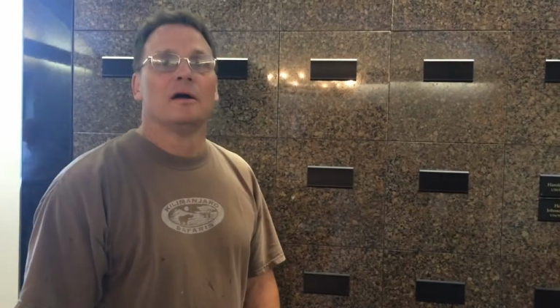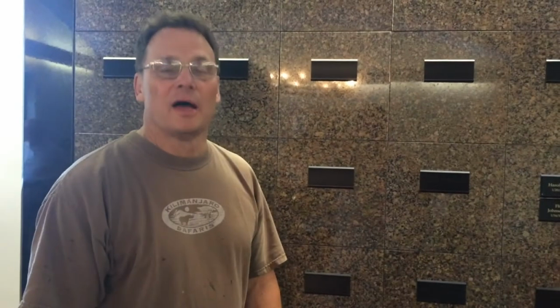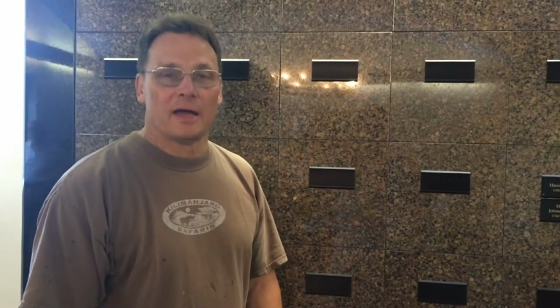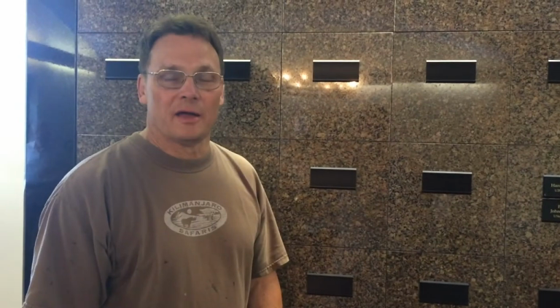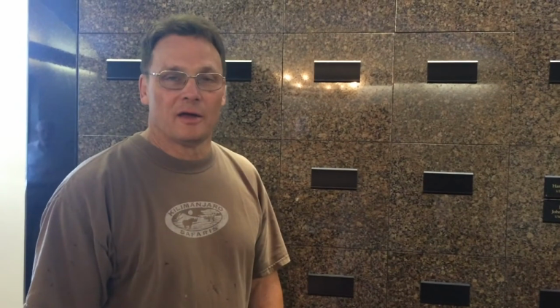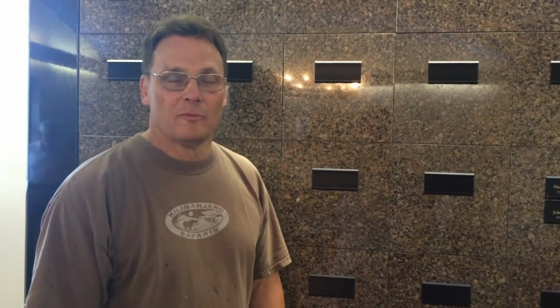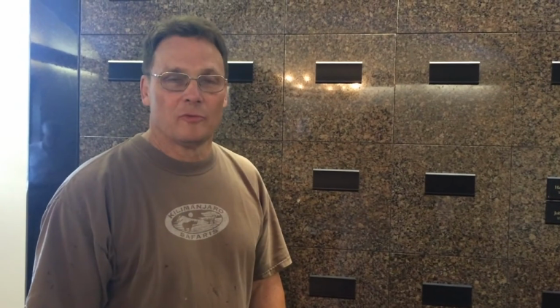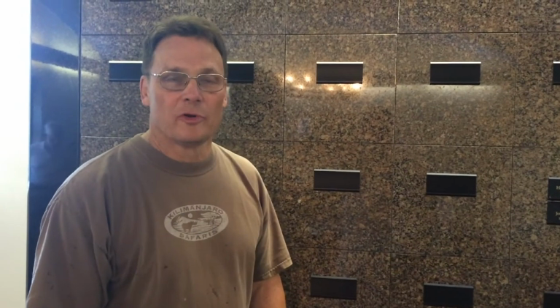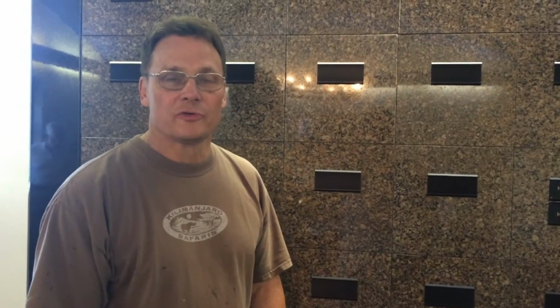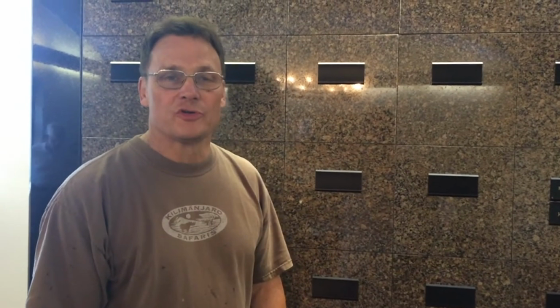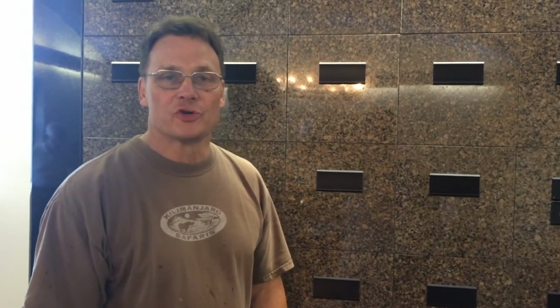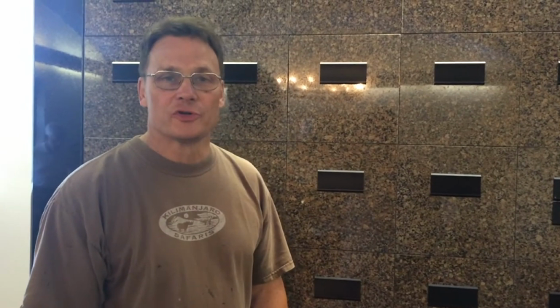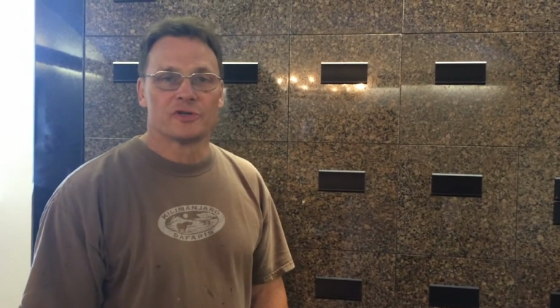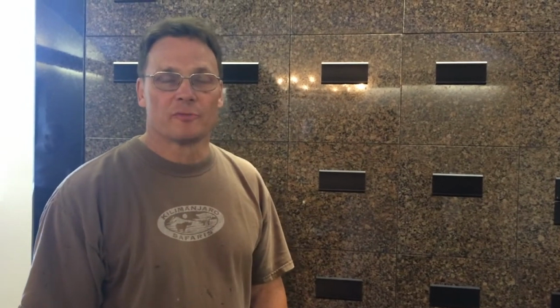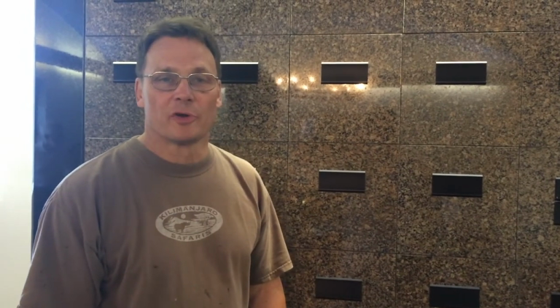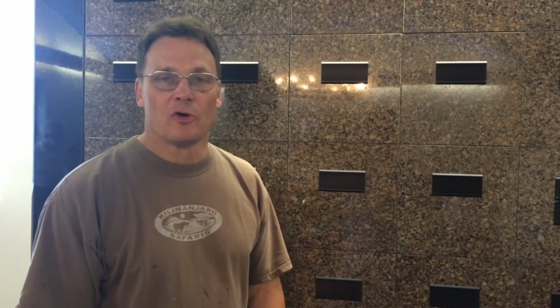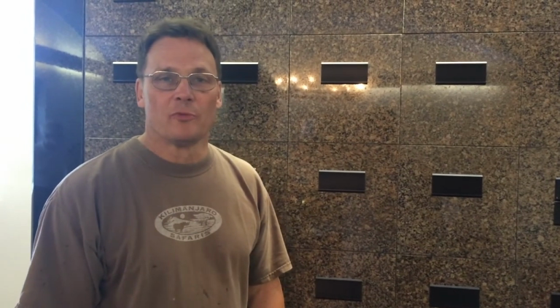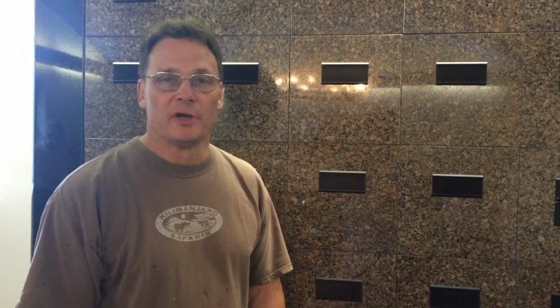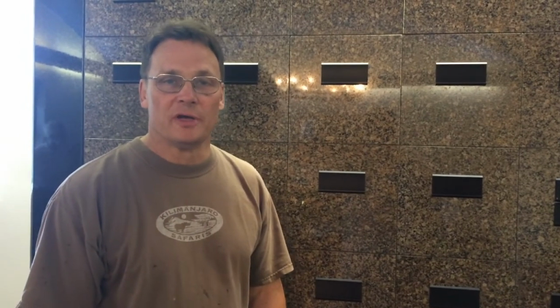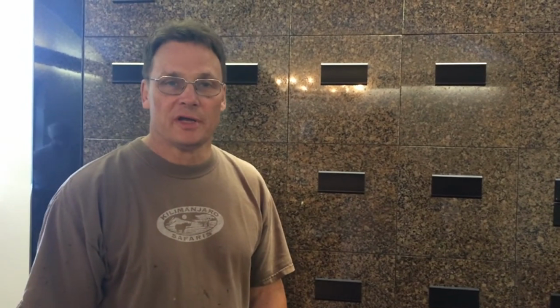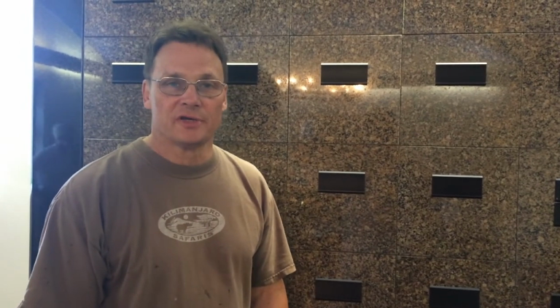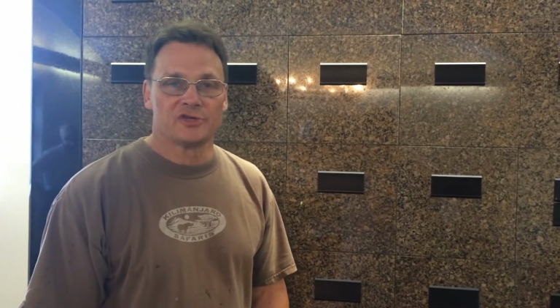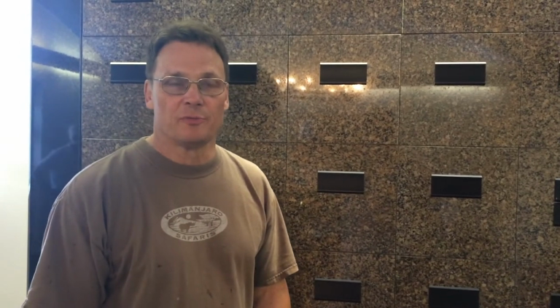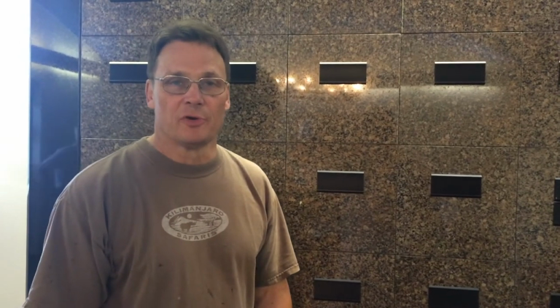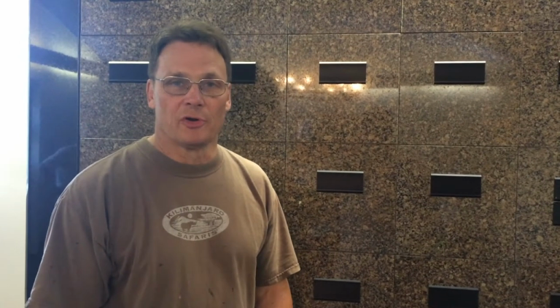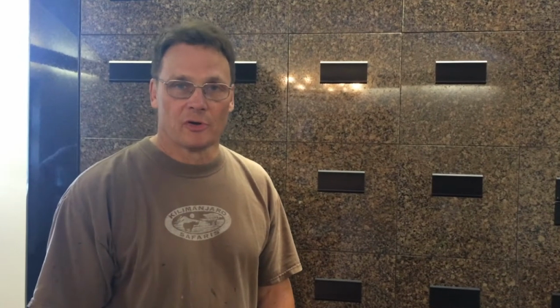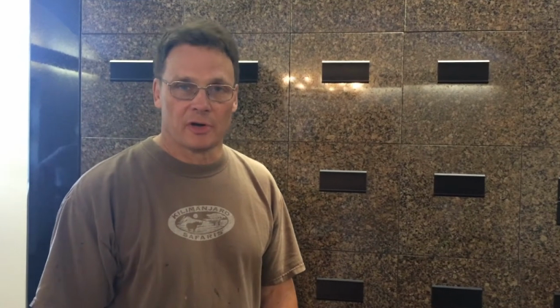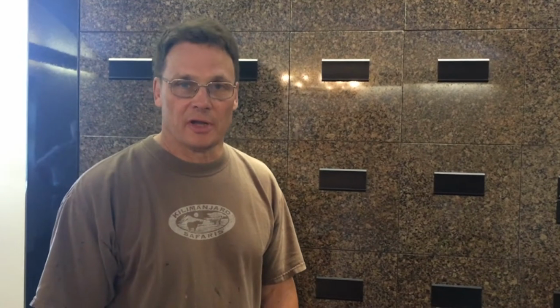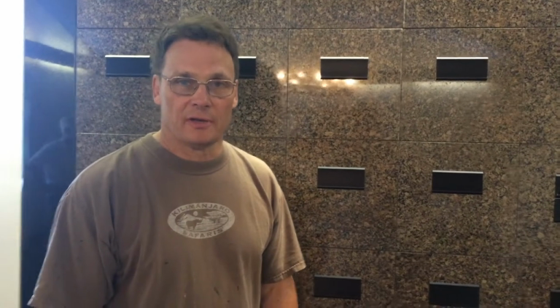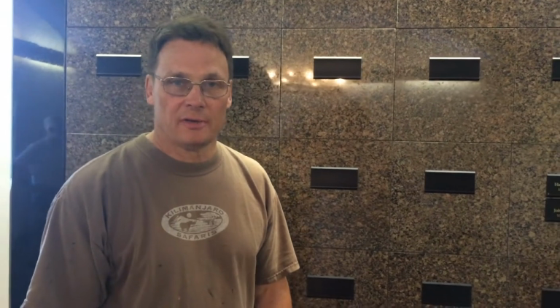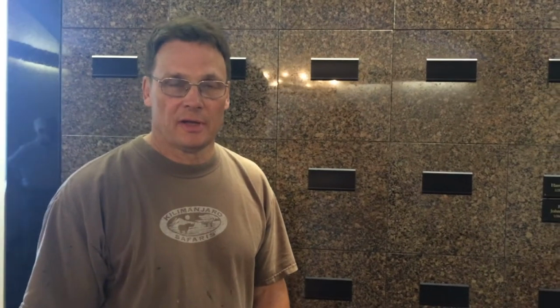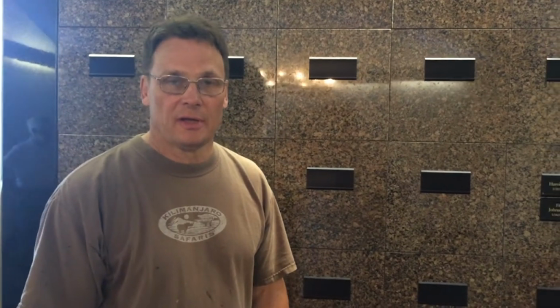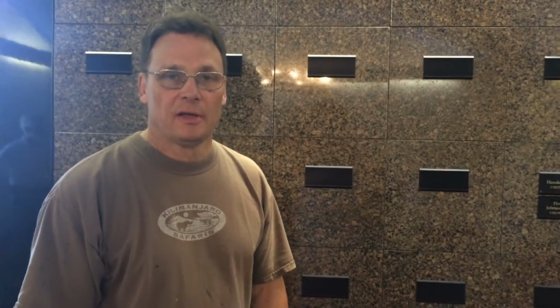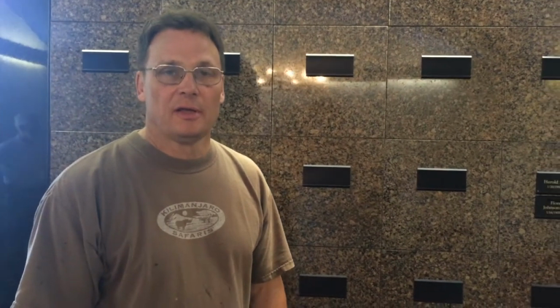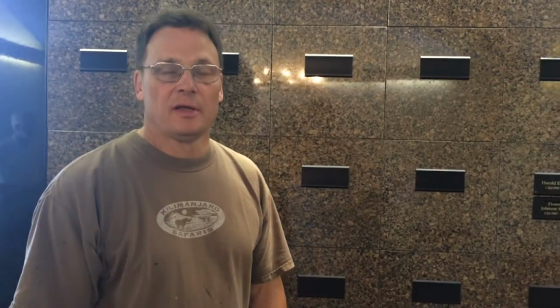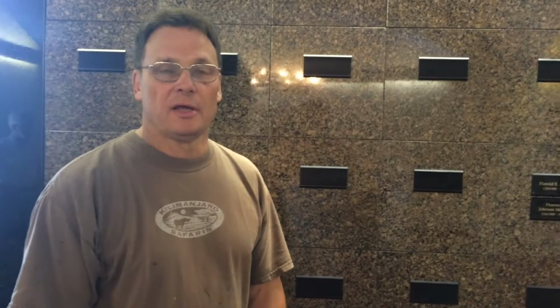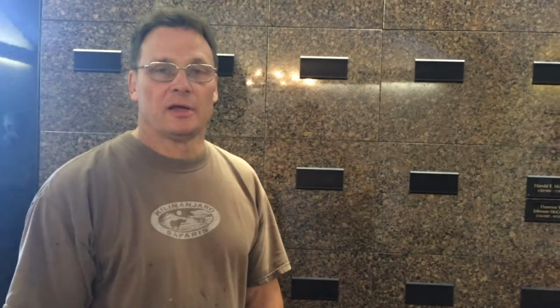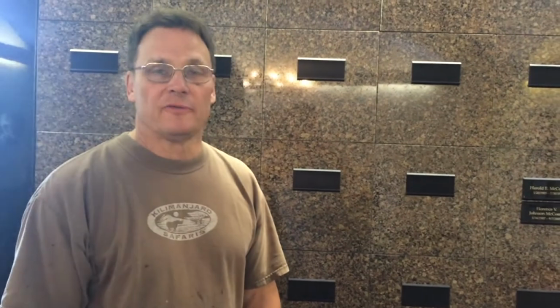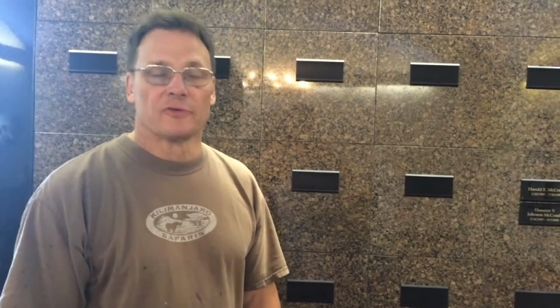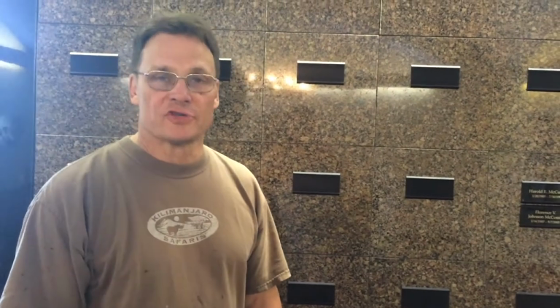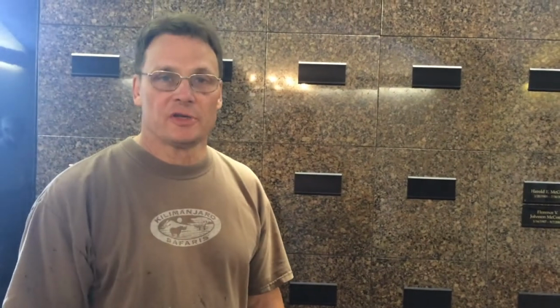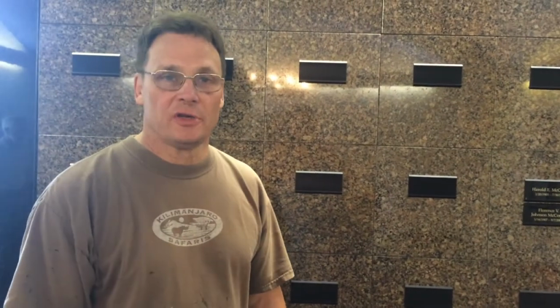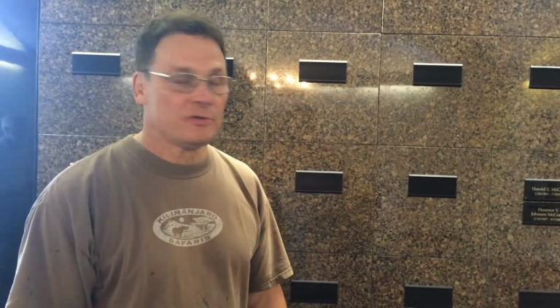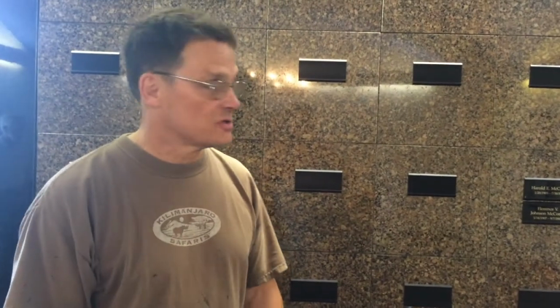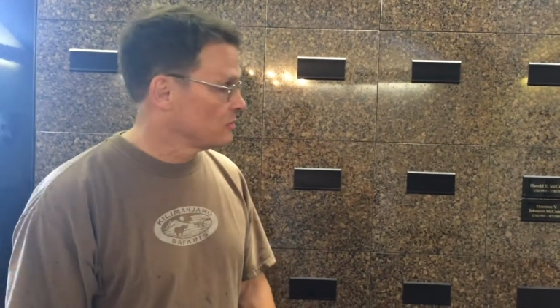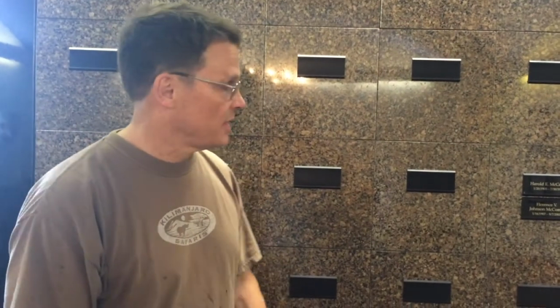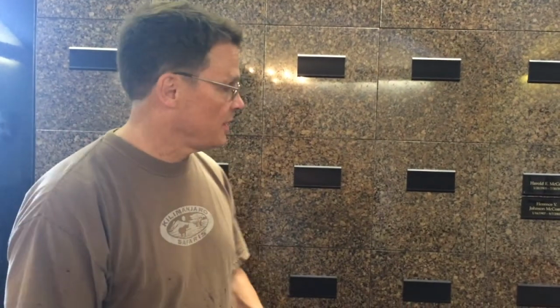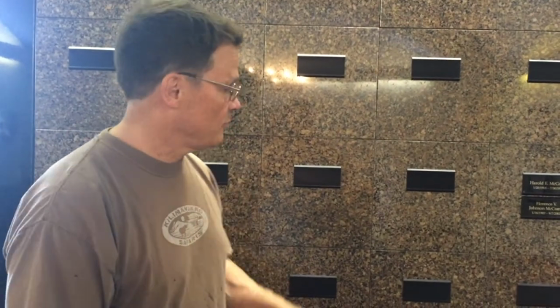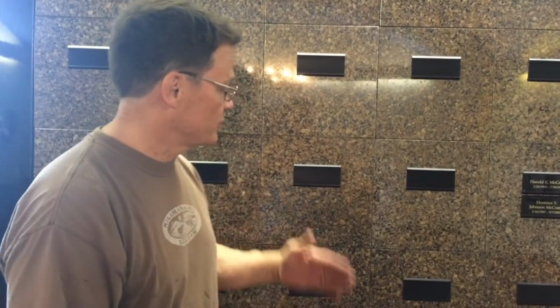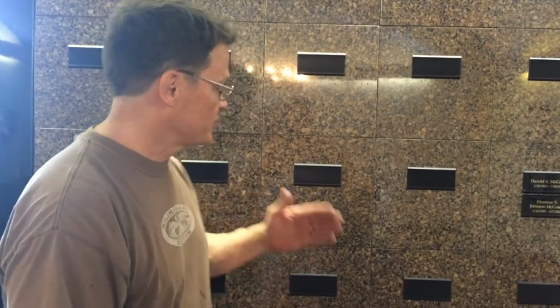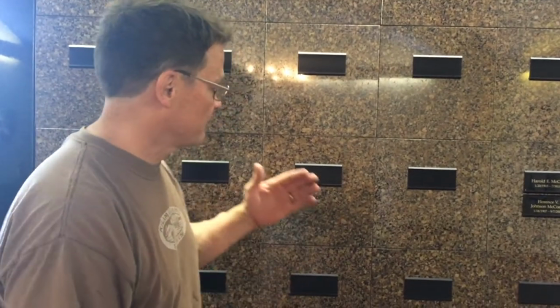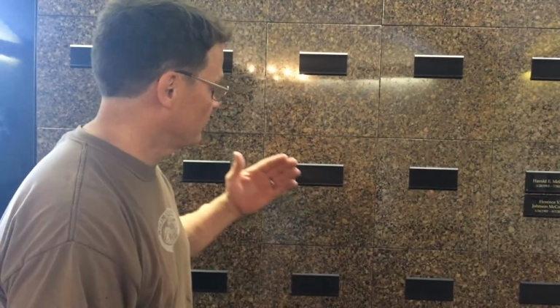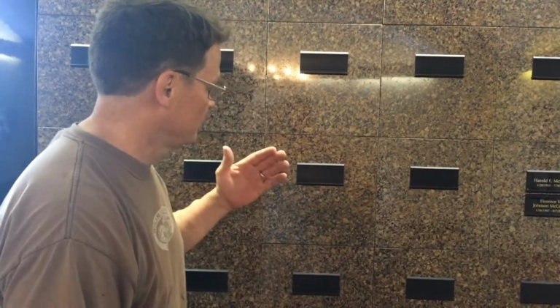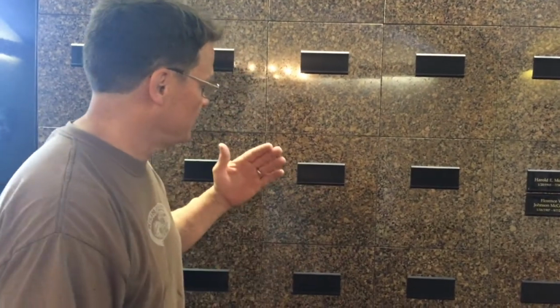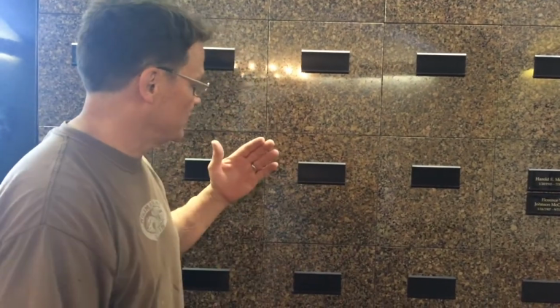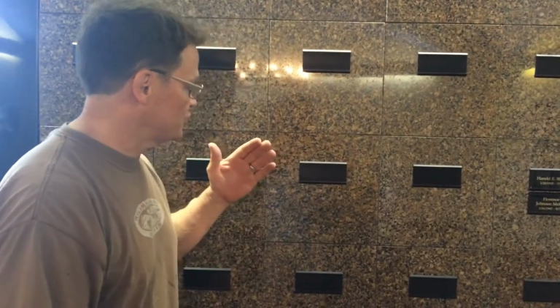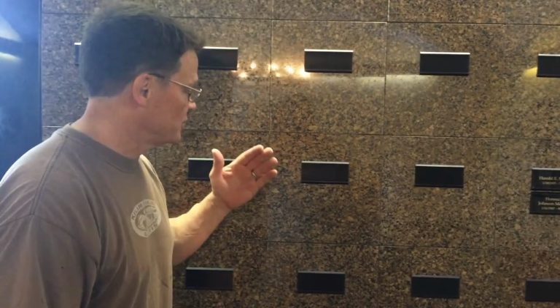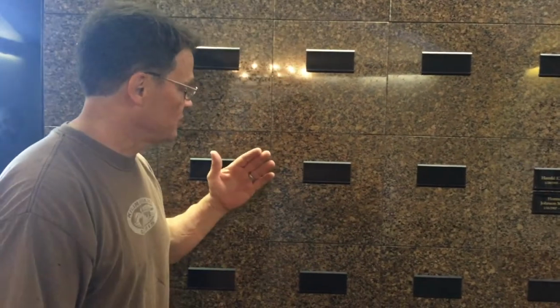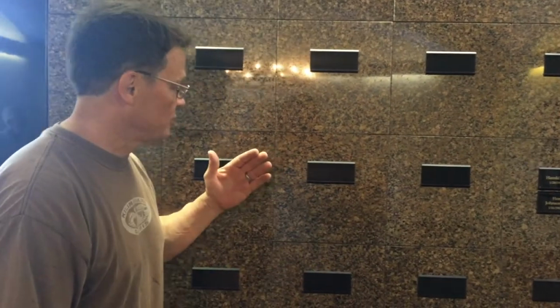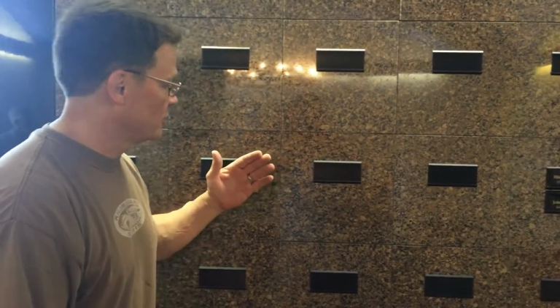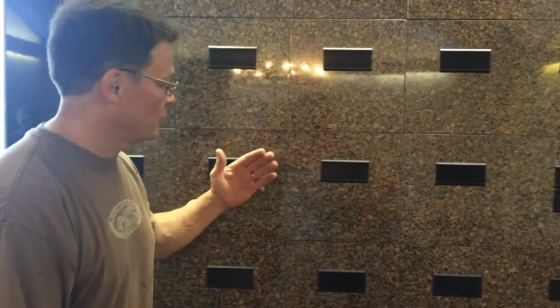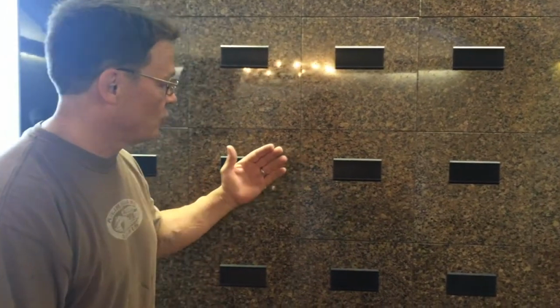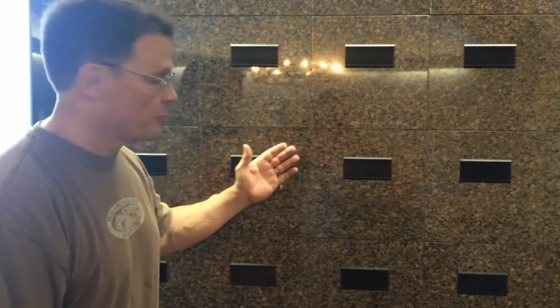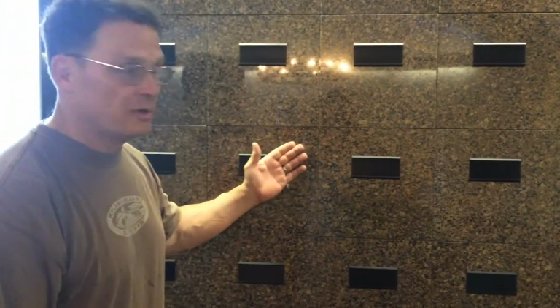Hi, we're here at the church and we're going to open a niche to put a urn in. The first thing you do is locate whichever niche you're going to open.